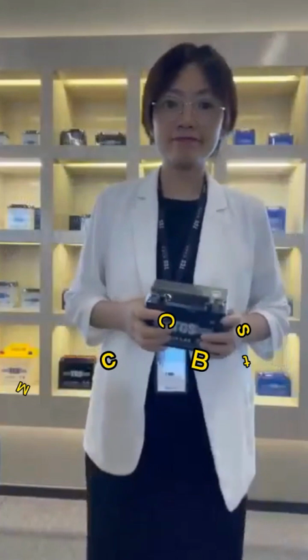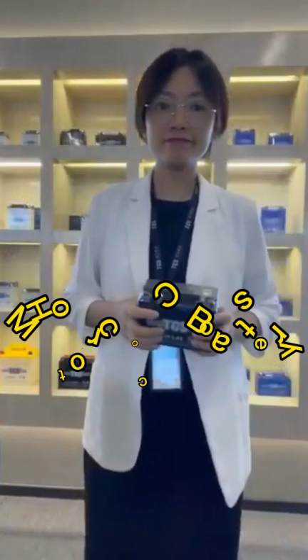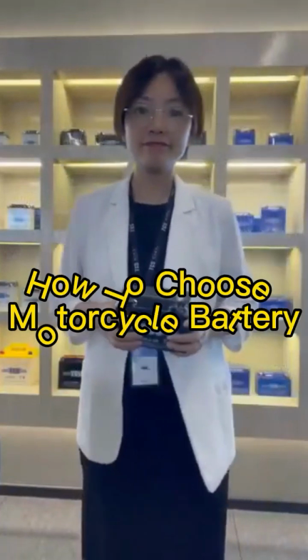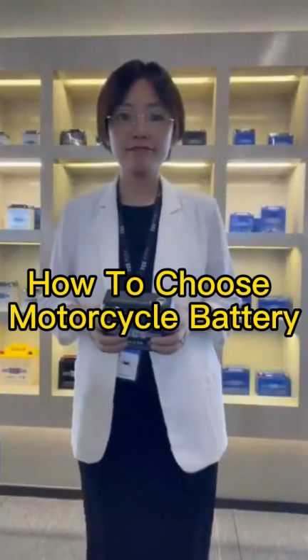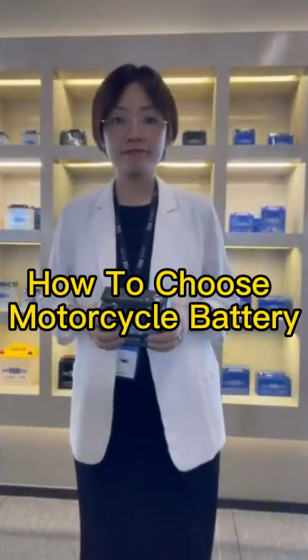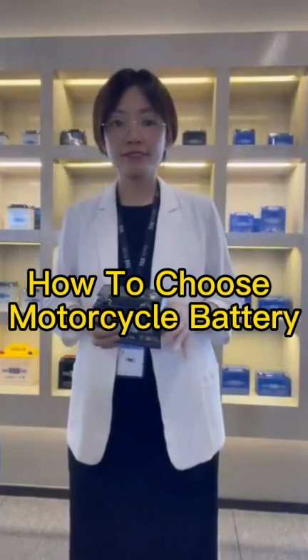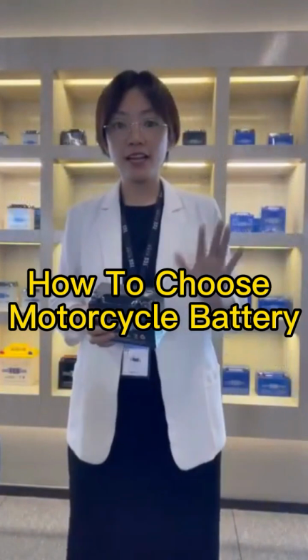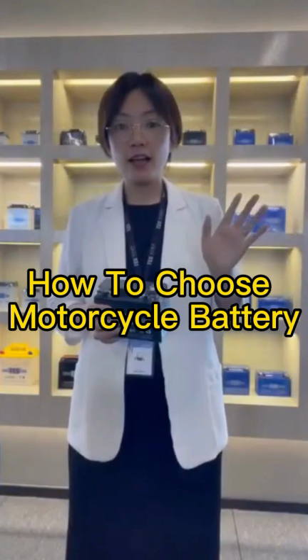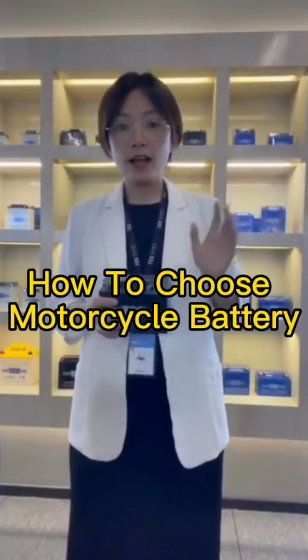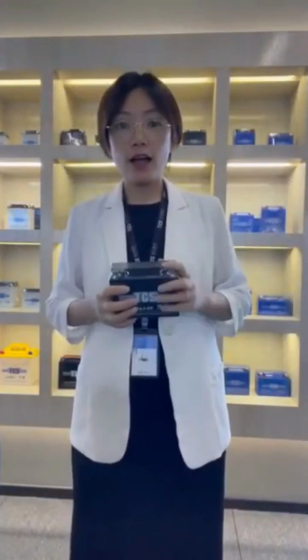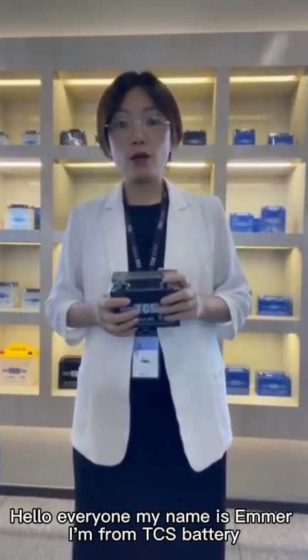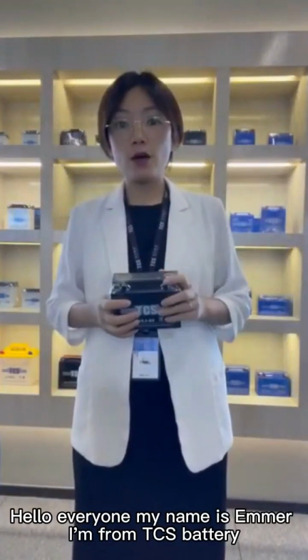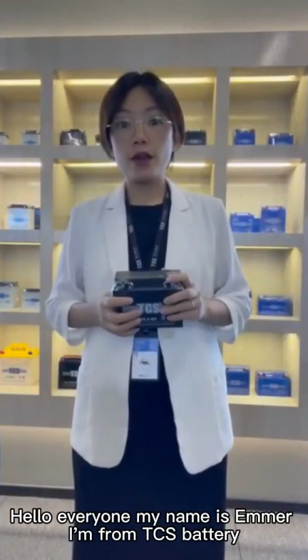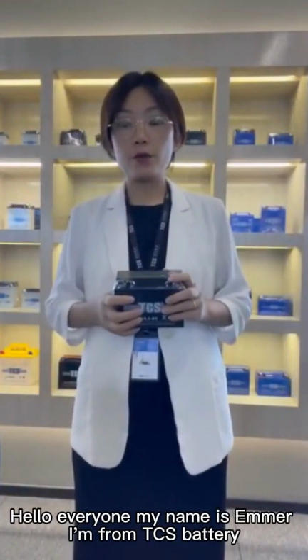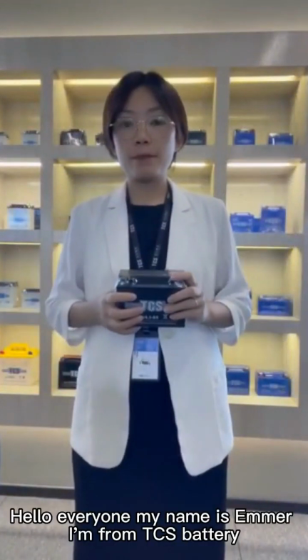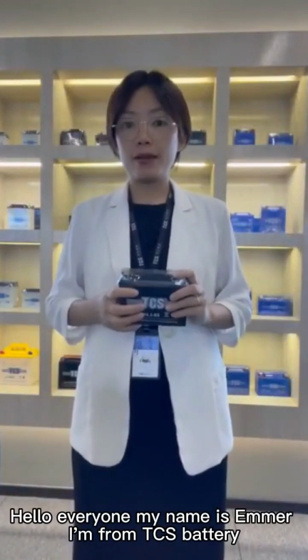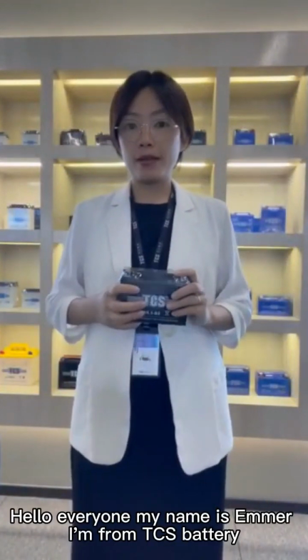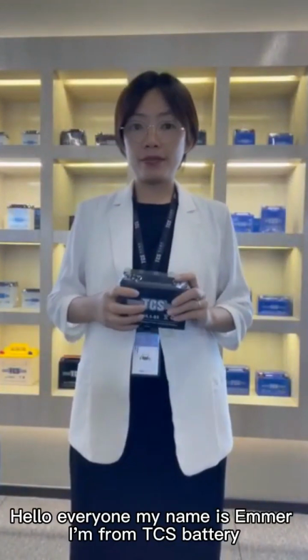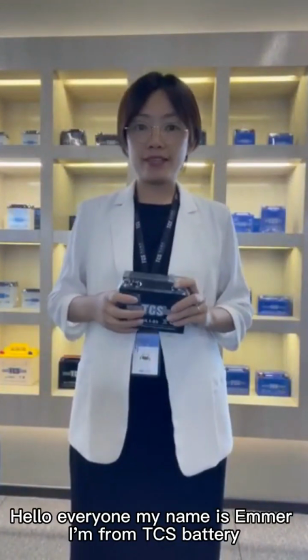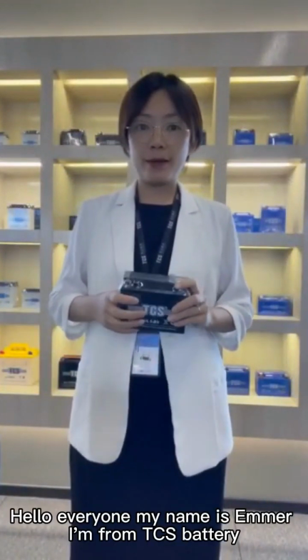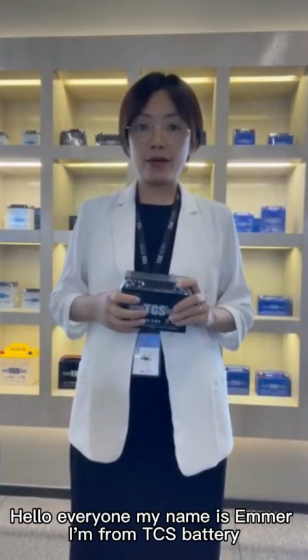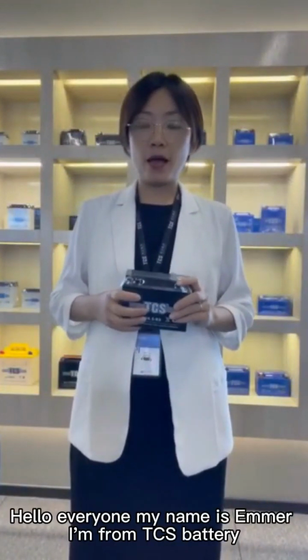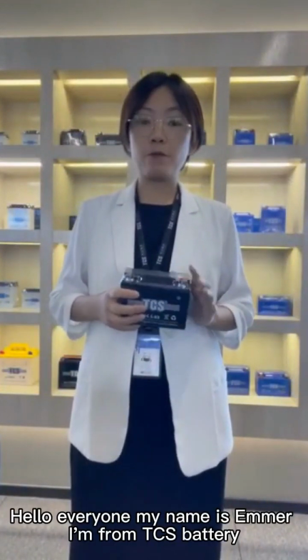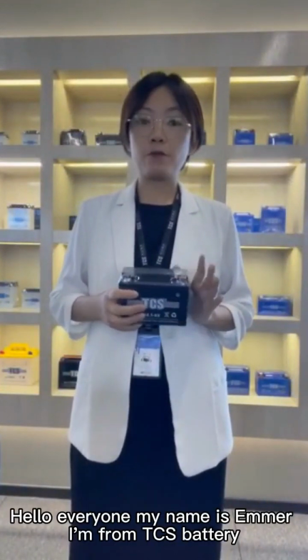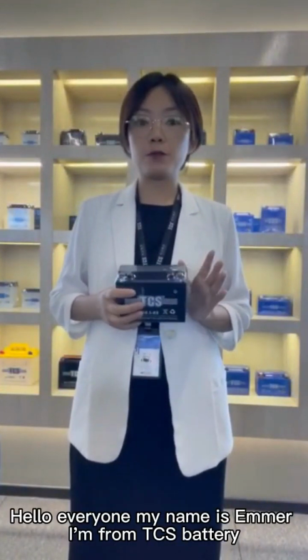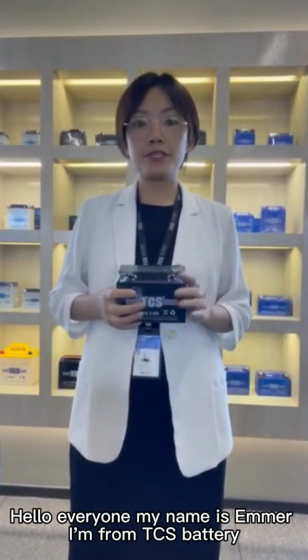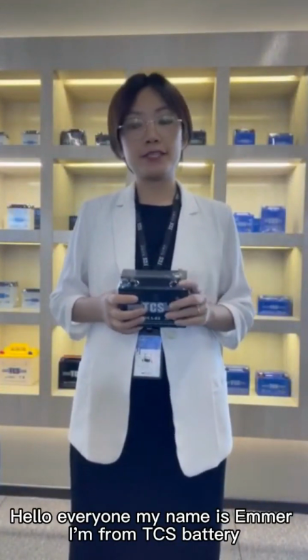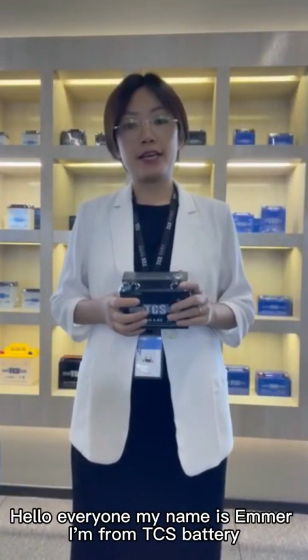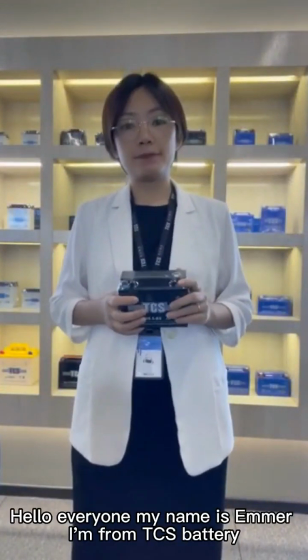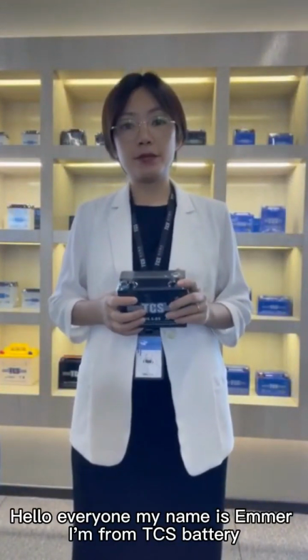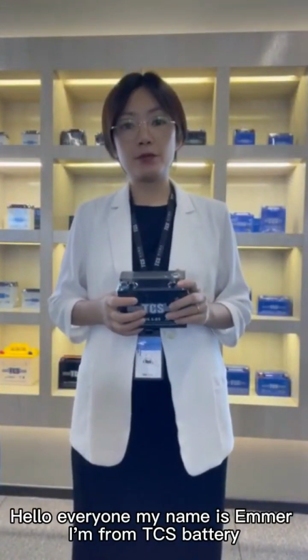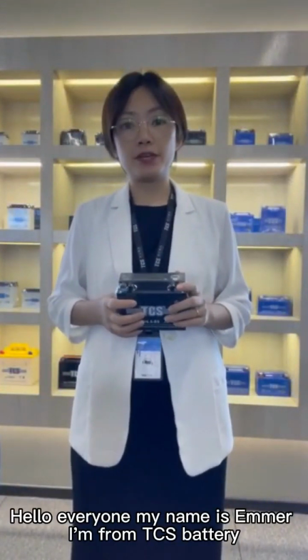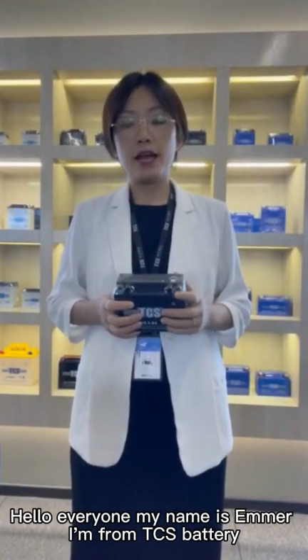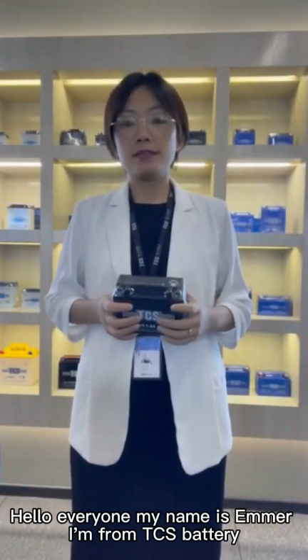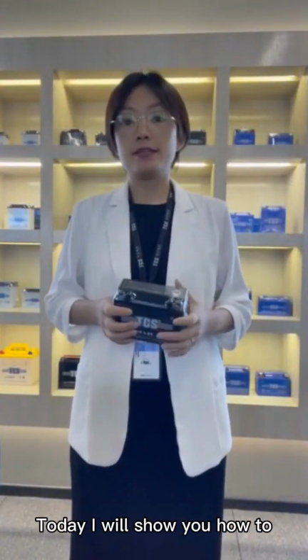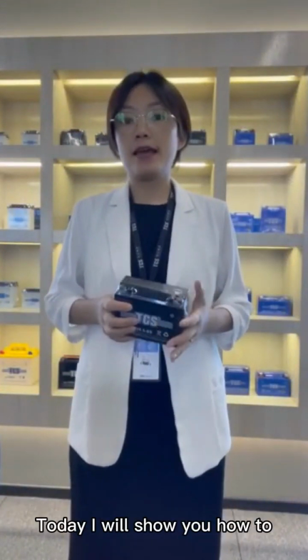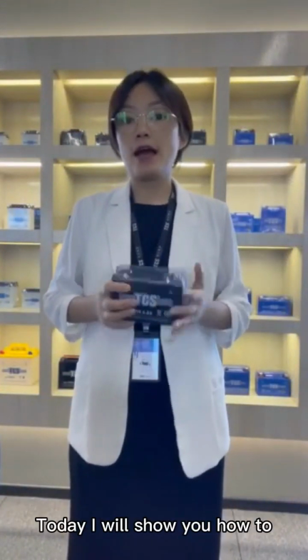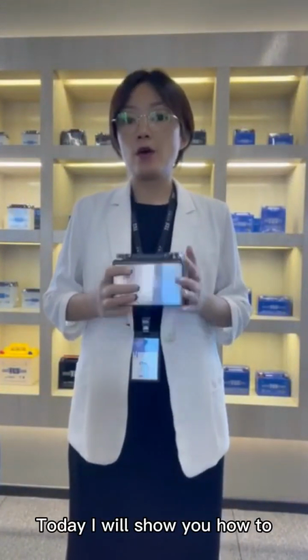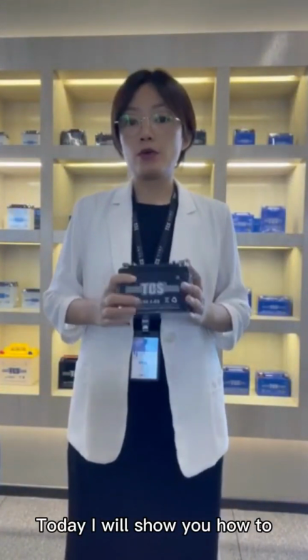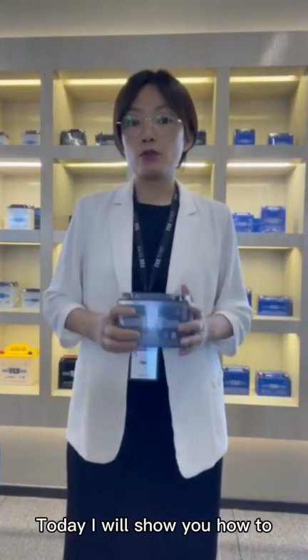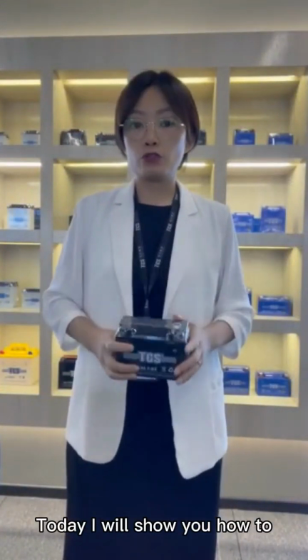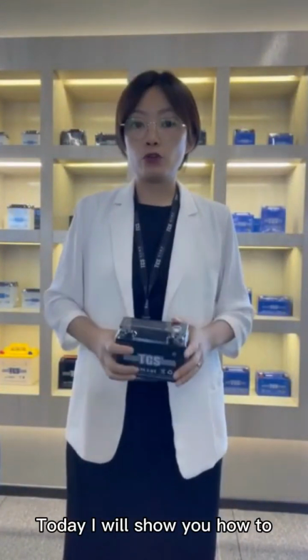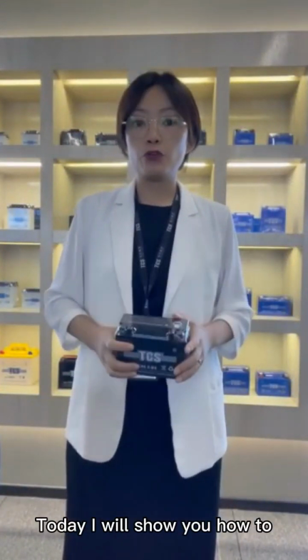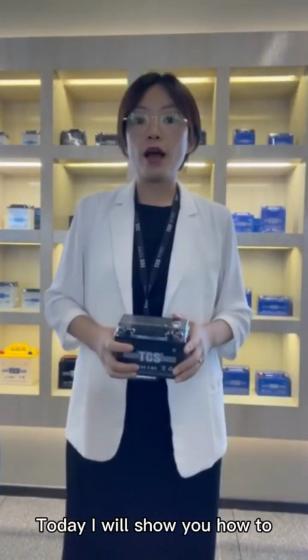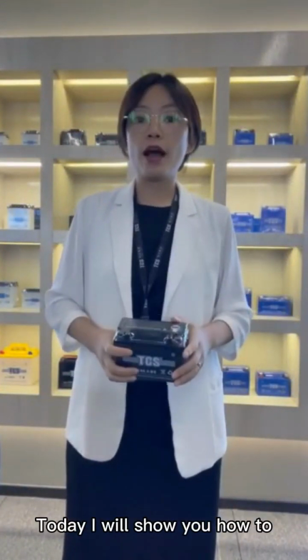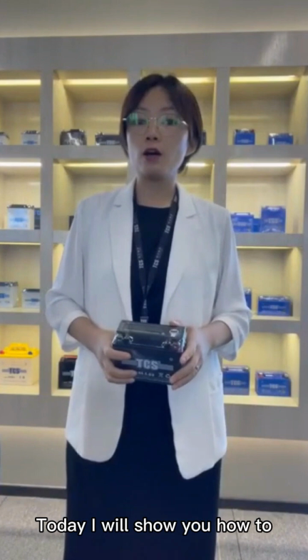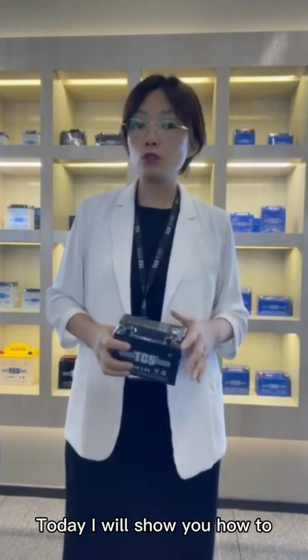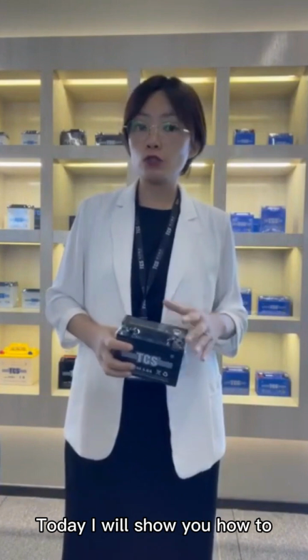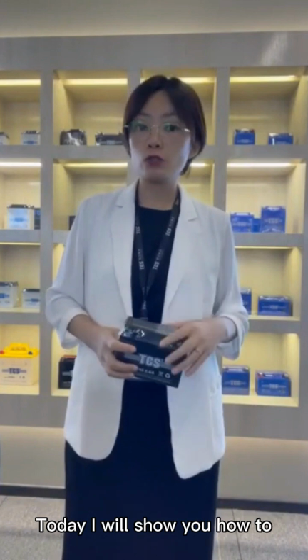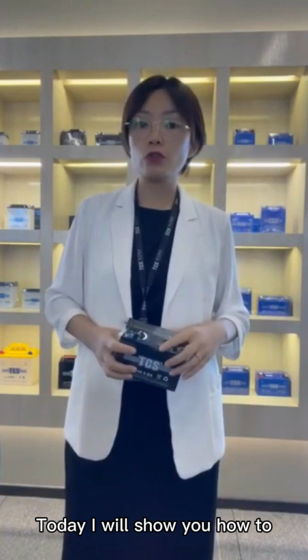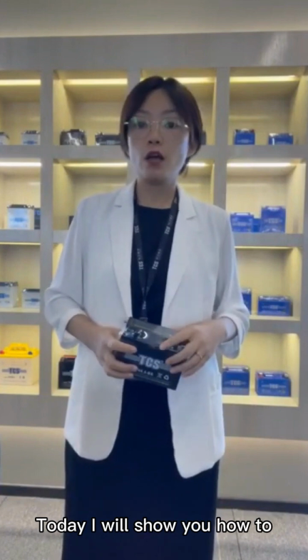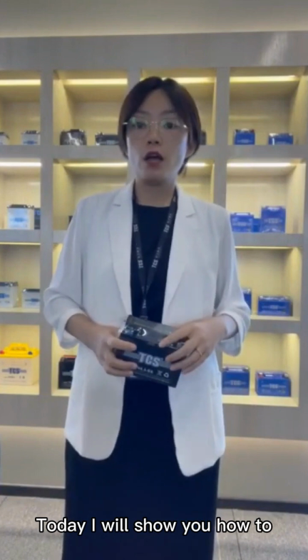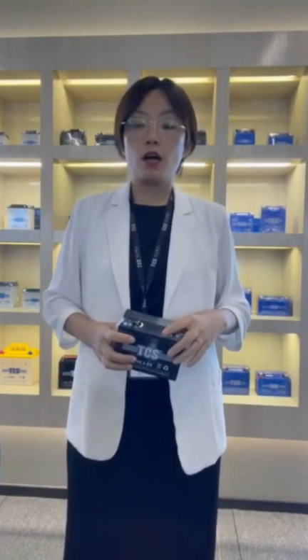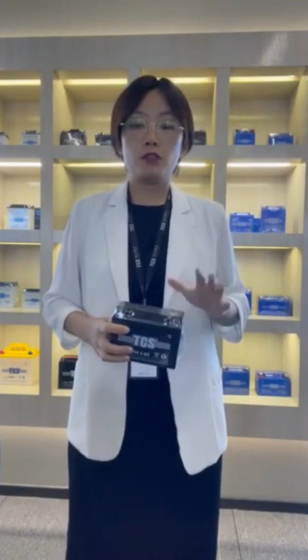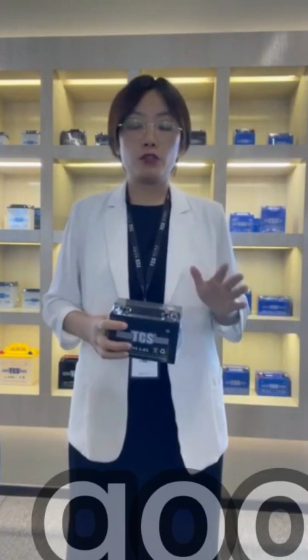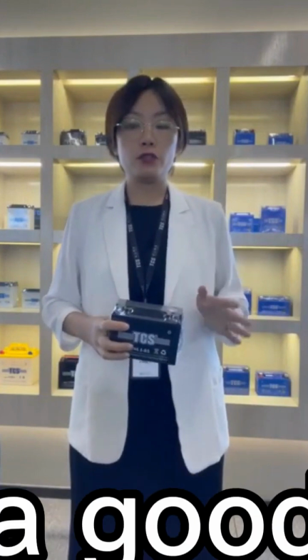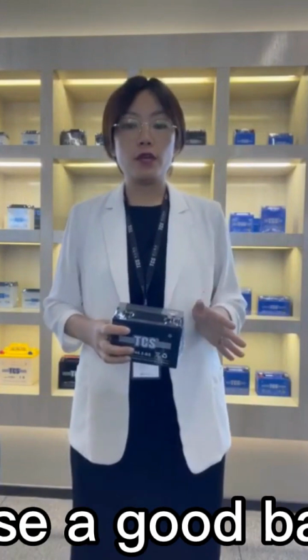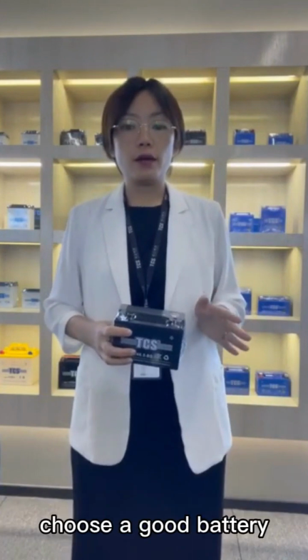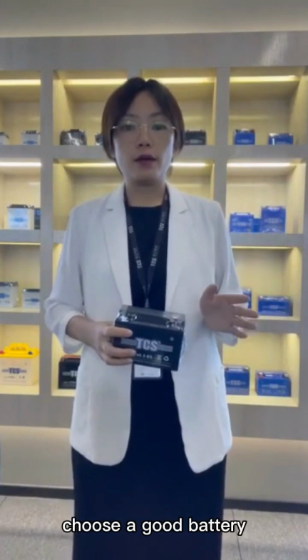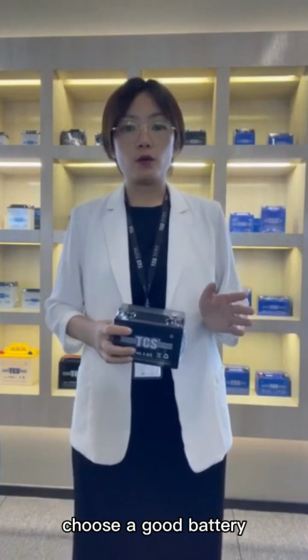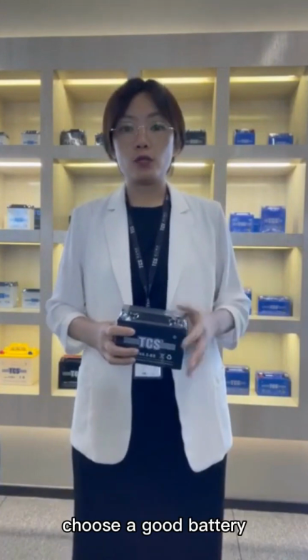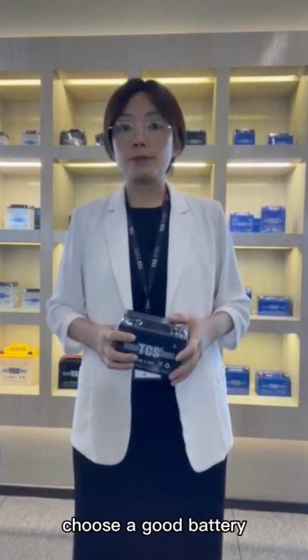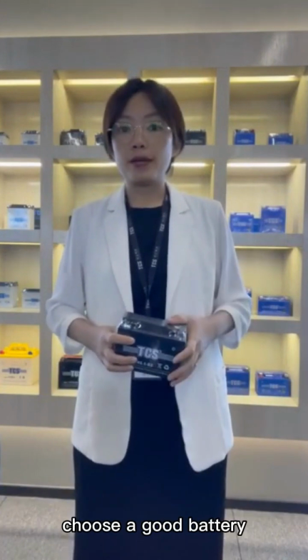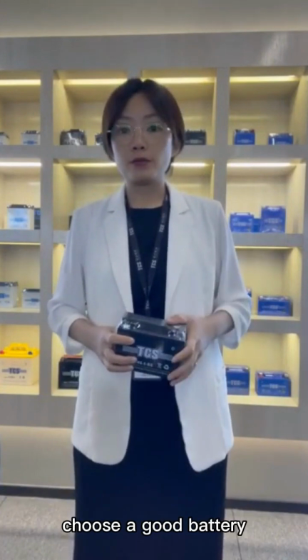Hello everyone, my name is Emma. I'm from TCS Battery. Today I will show you how to choose a good battery.